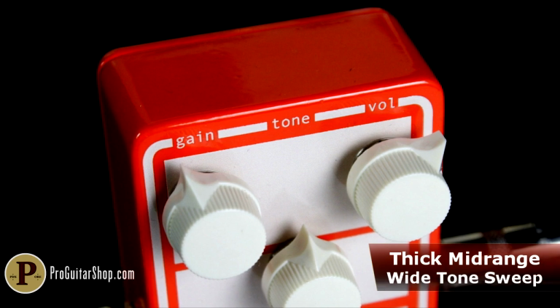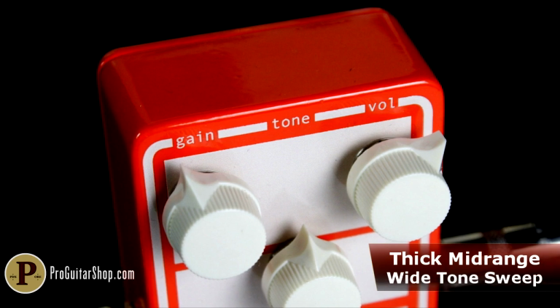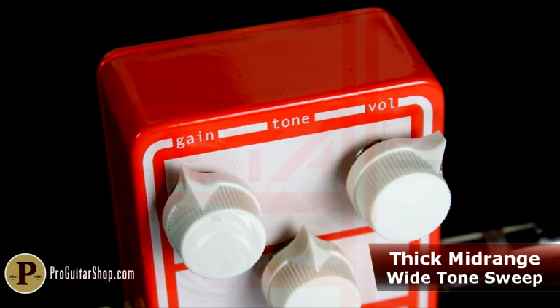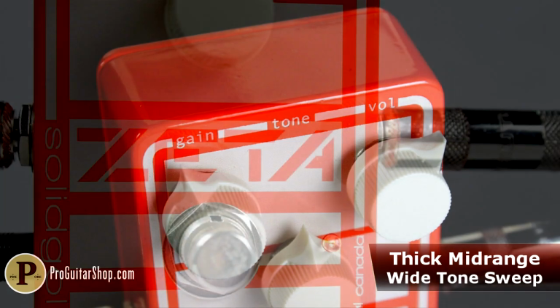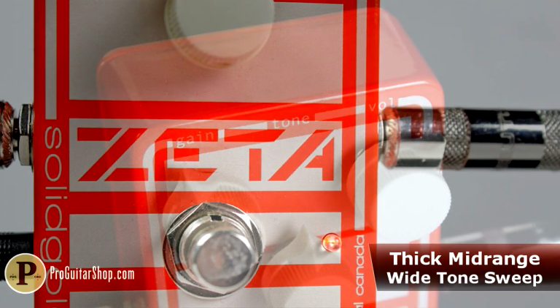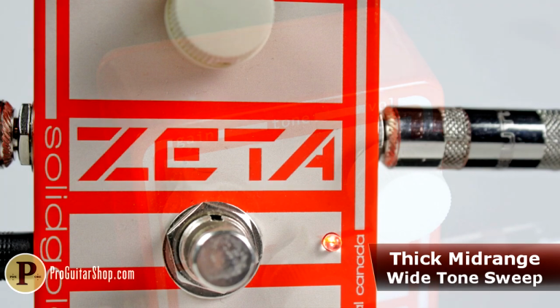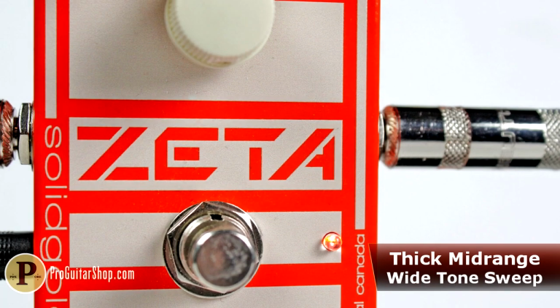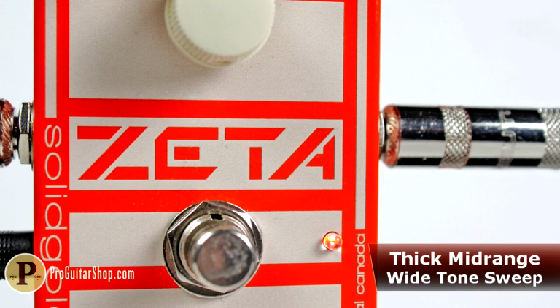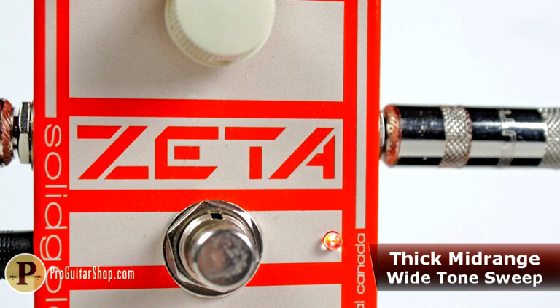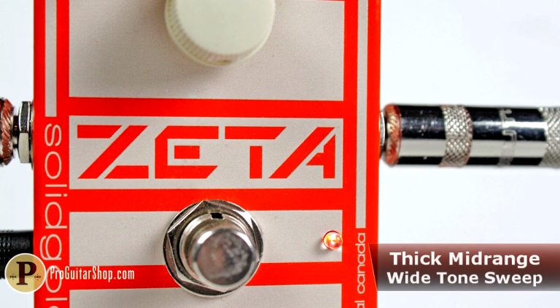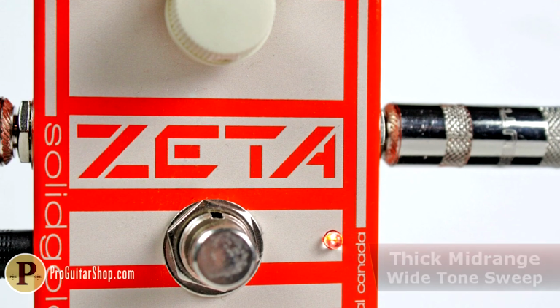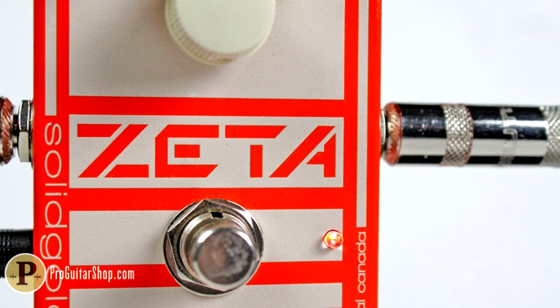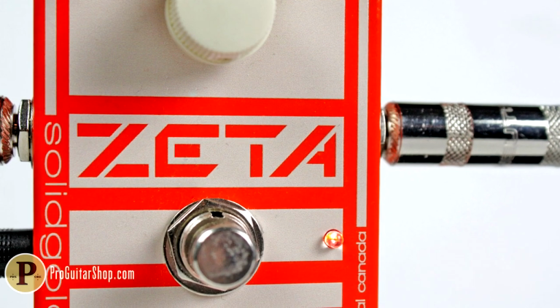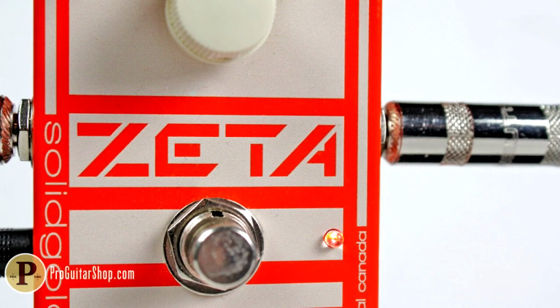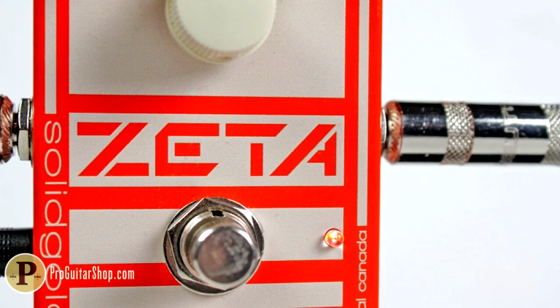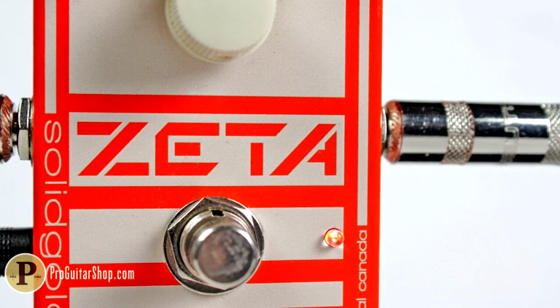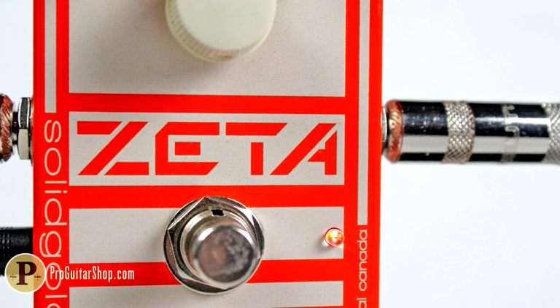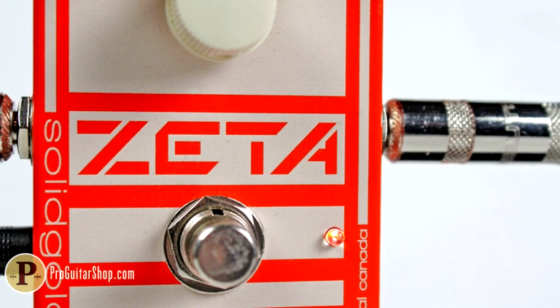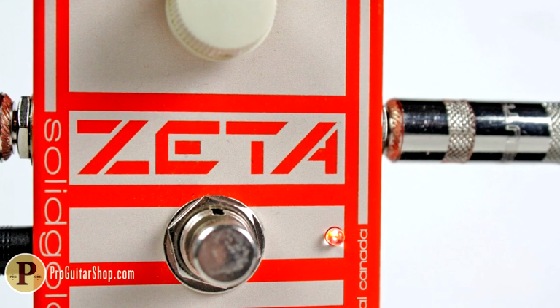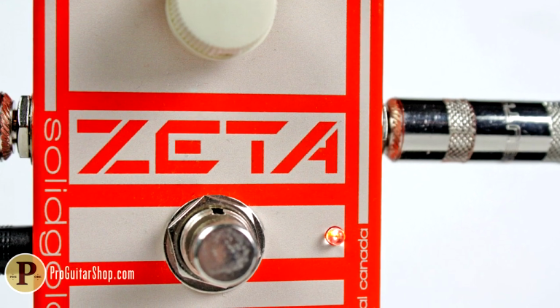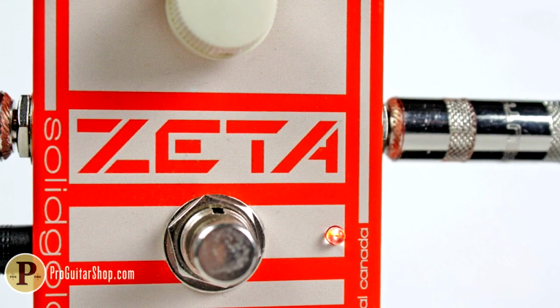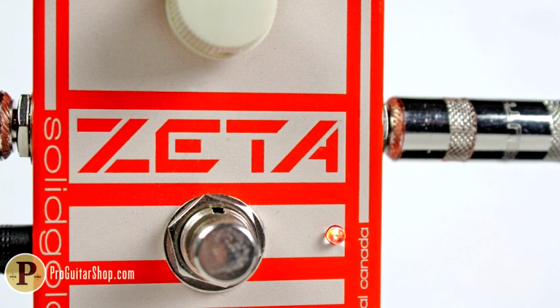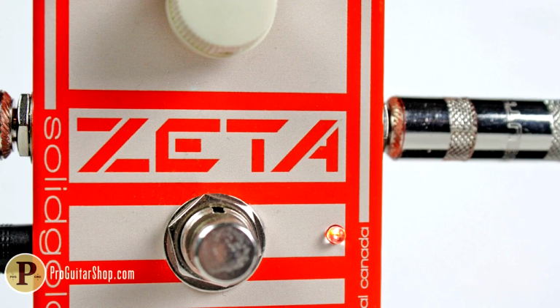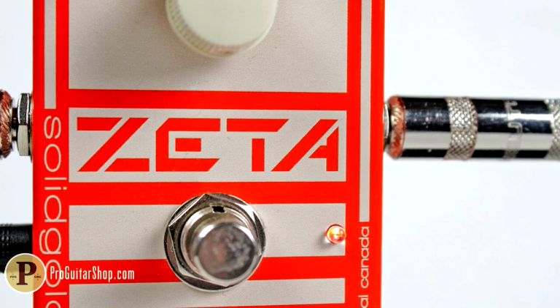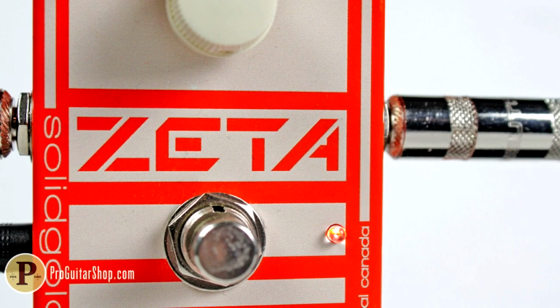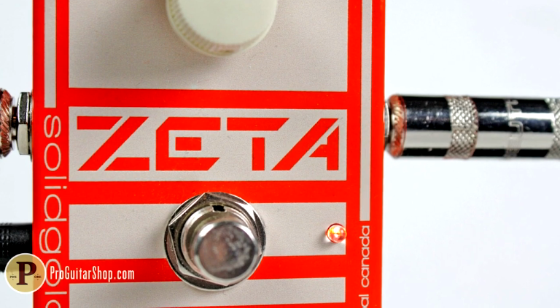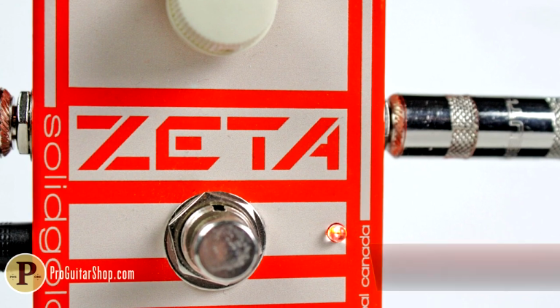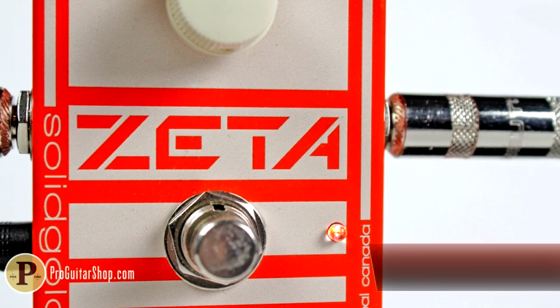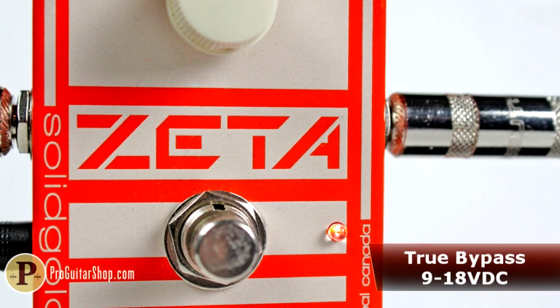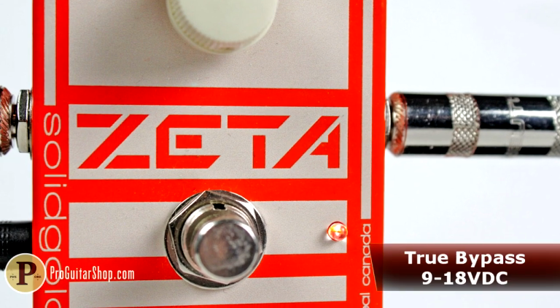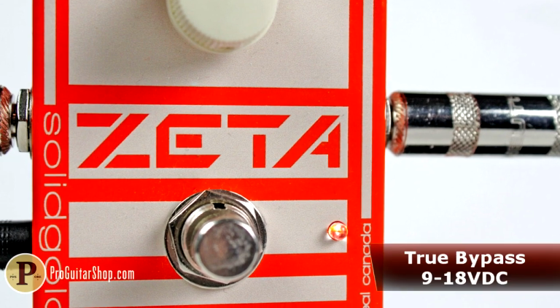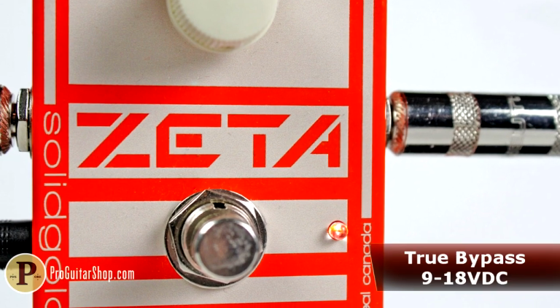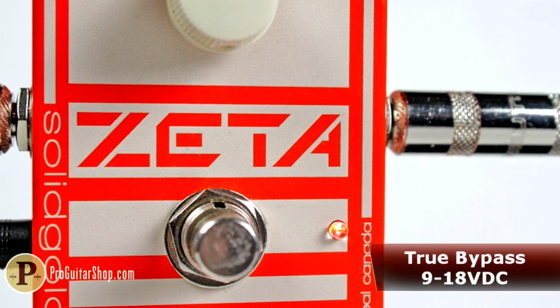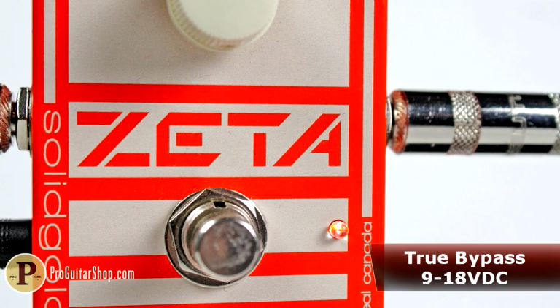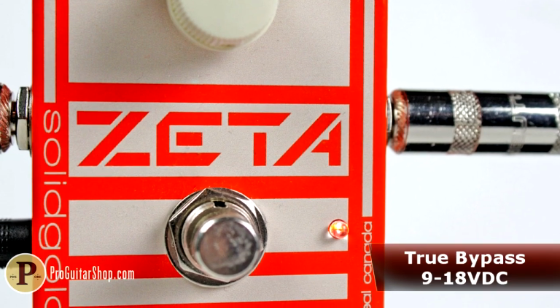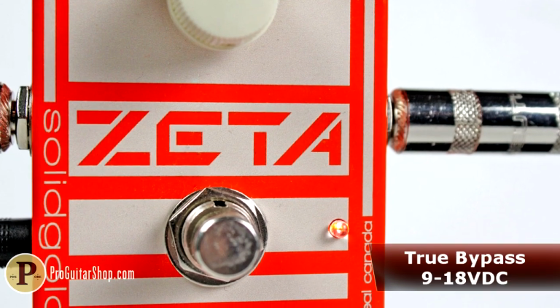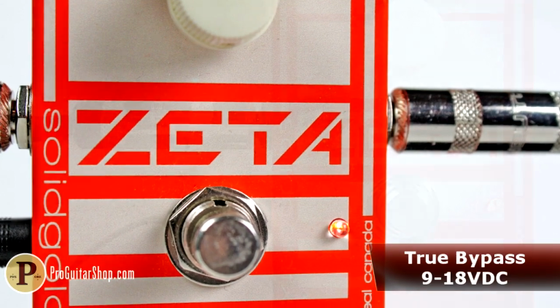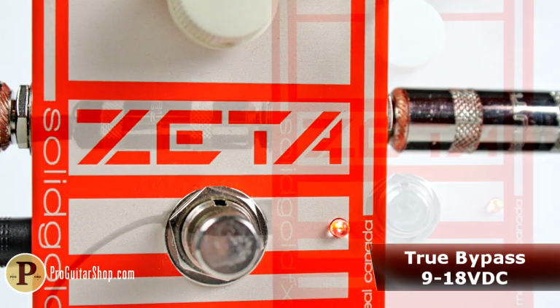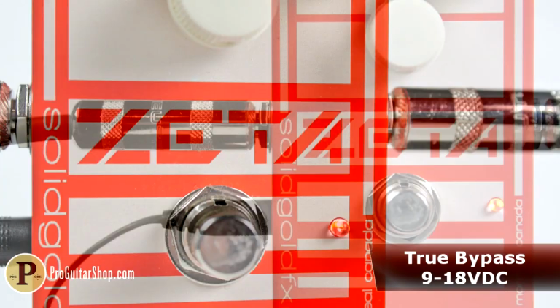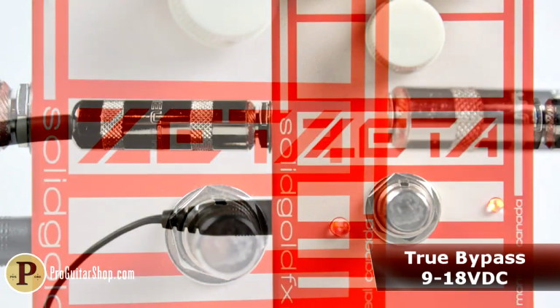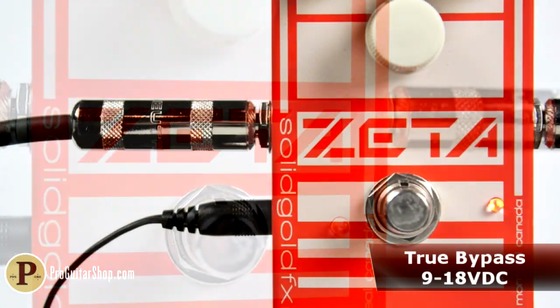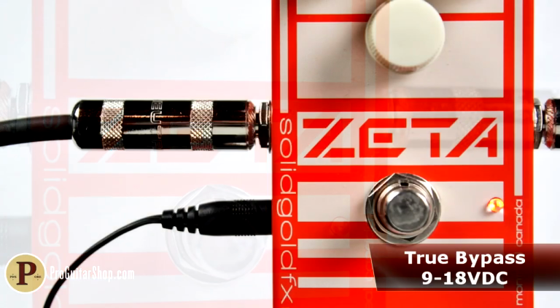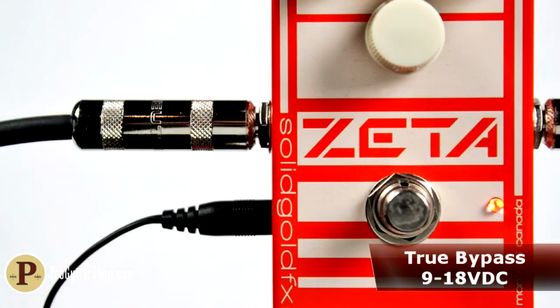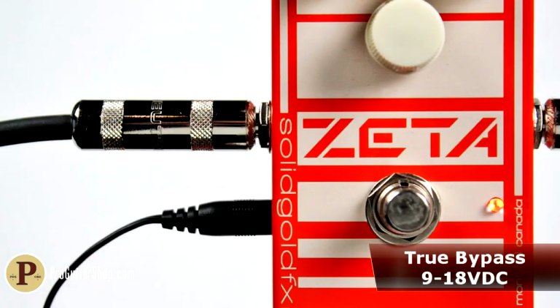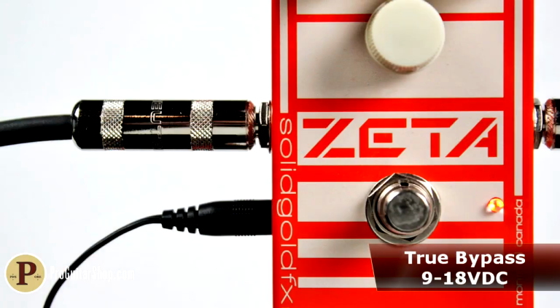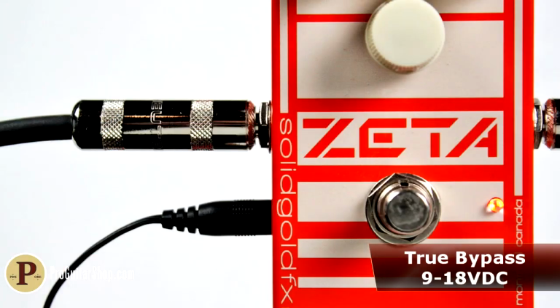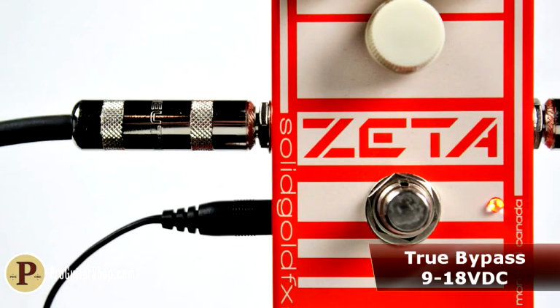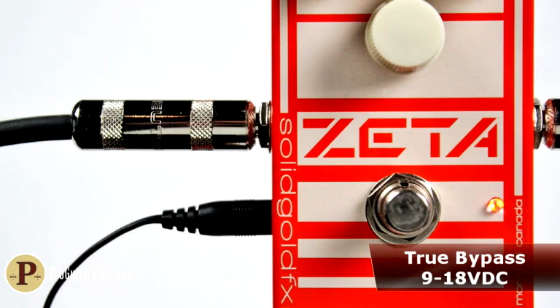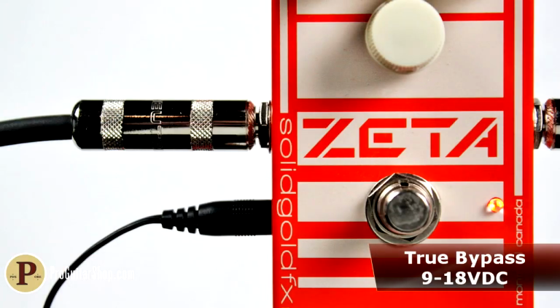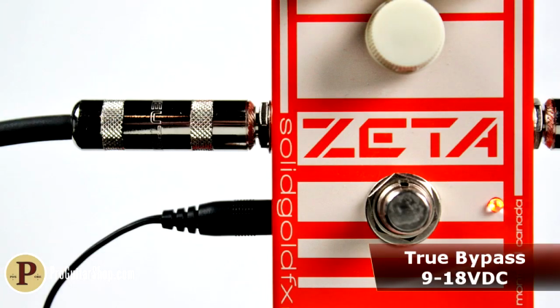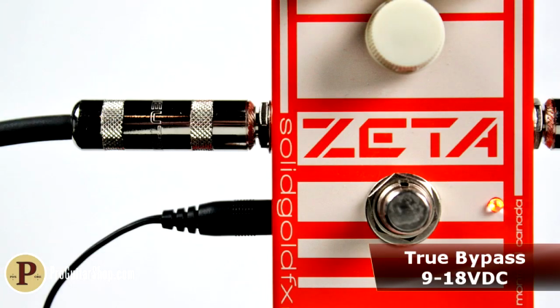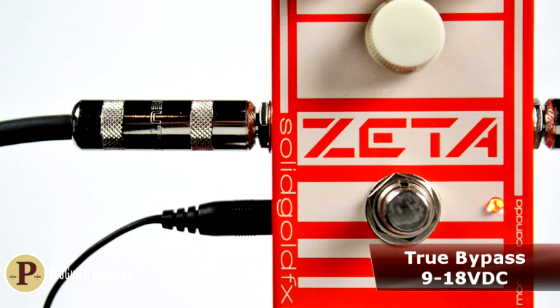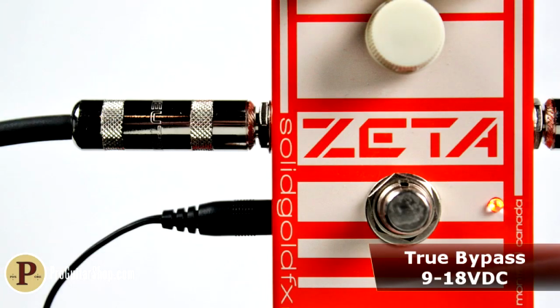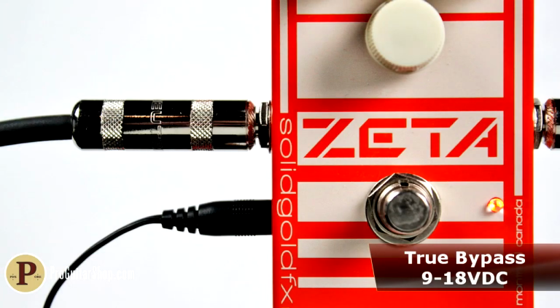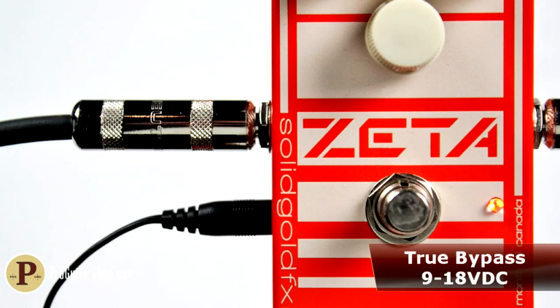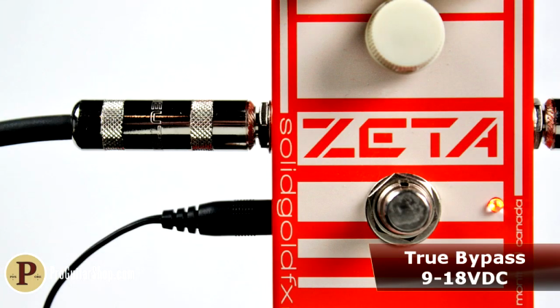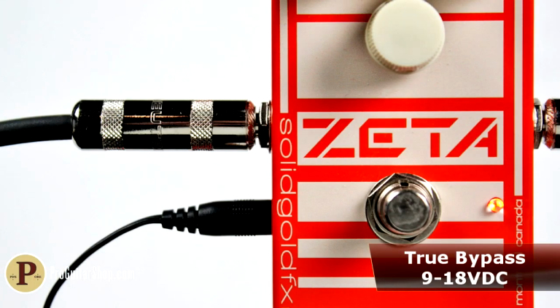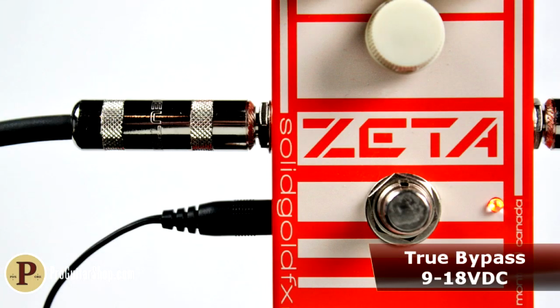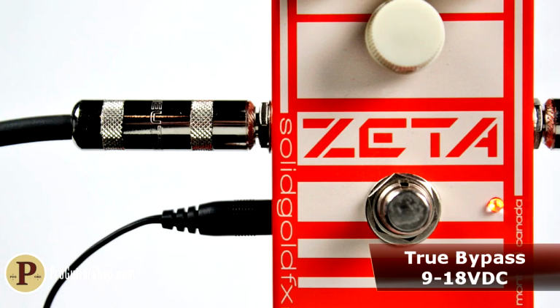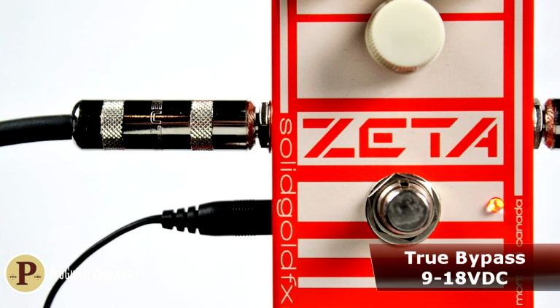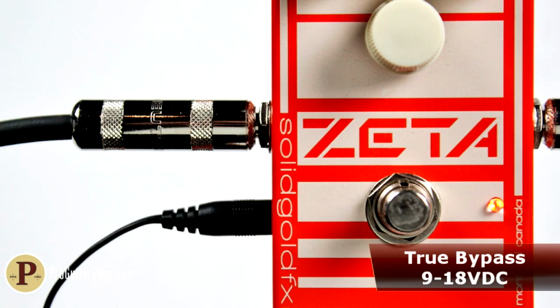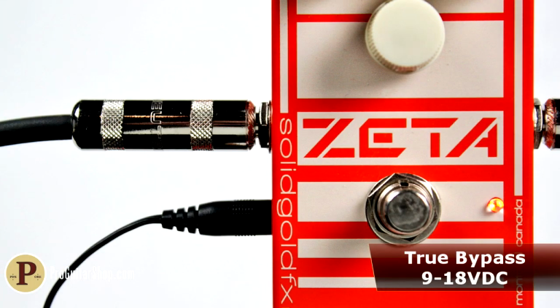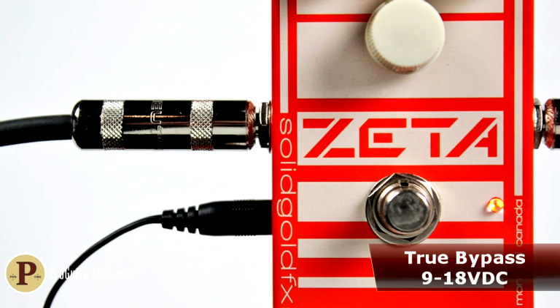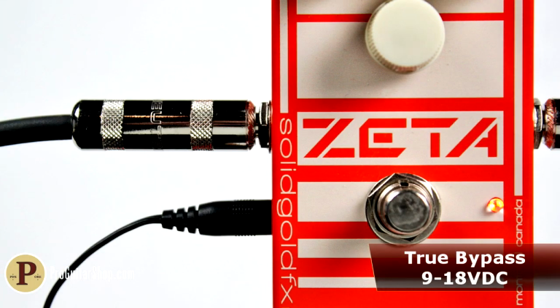The Zeta is wired for true bypass and can run on a battery or a DC adapter up to 18 volts, which increases headroom and clarity.